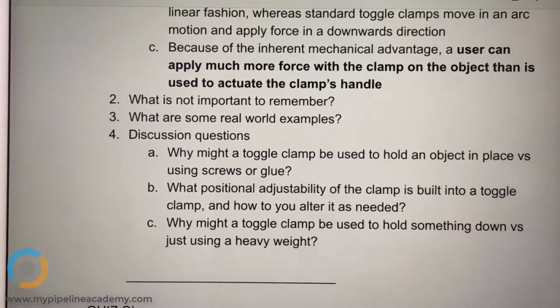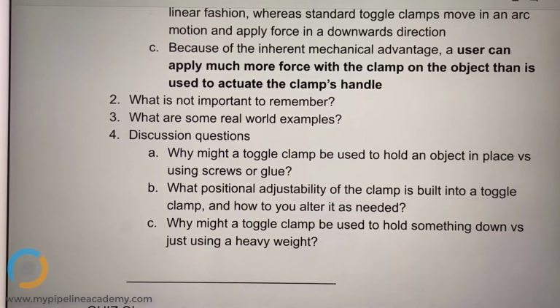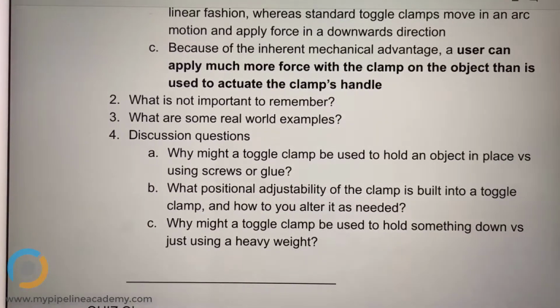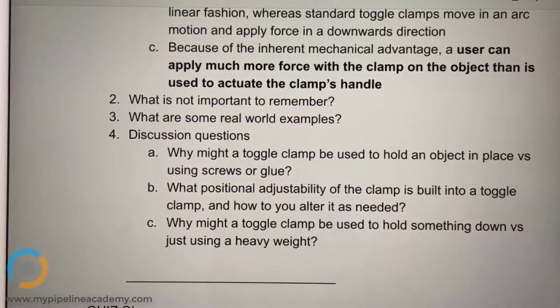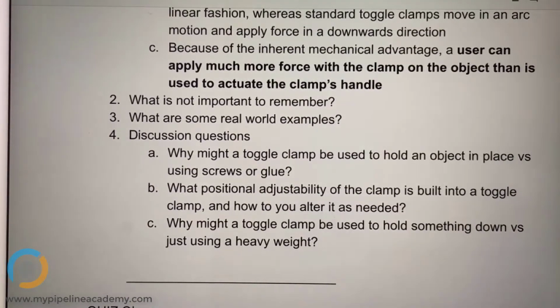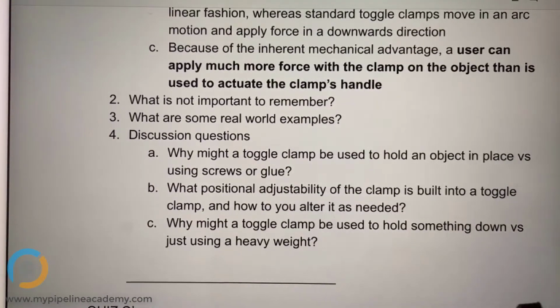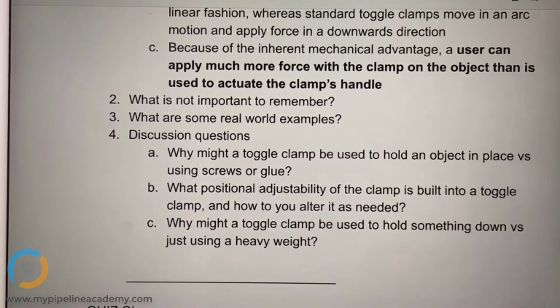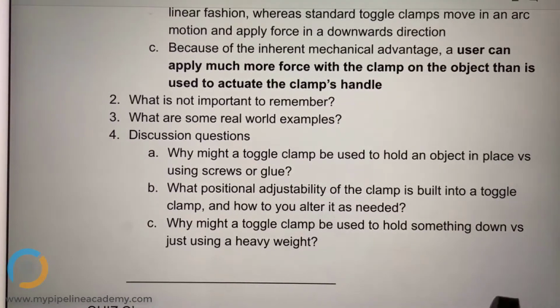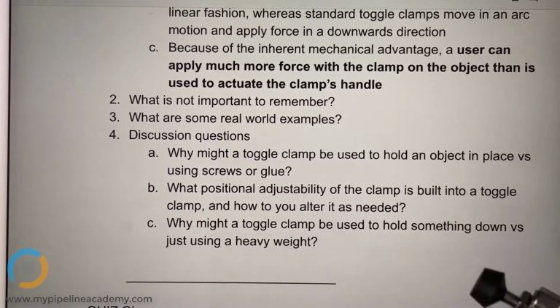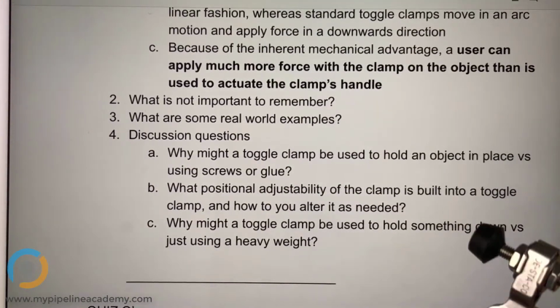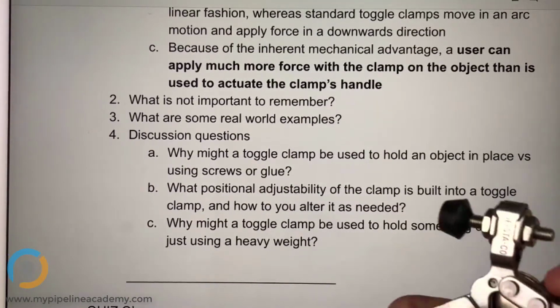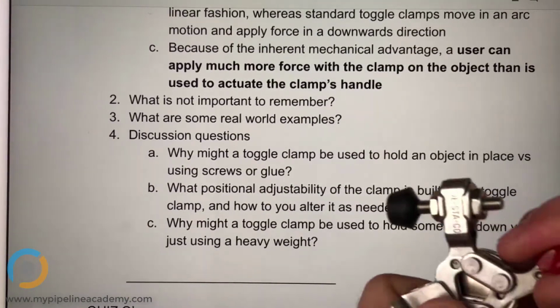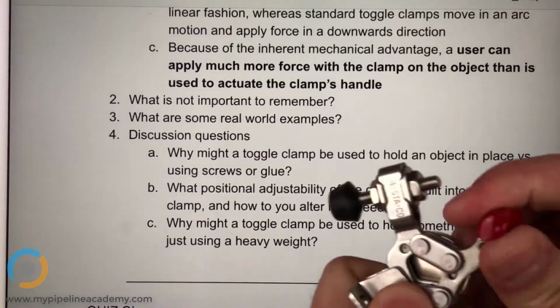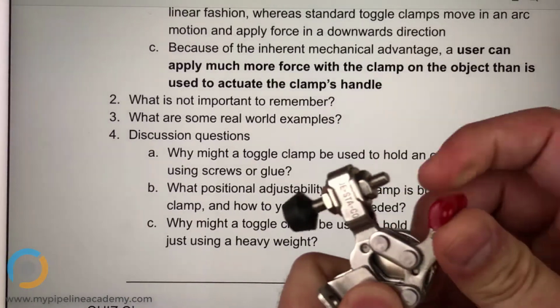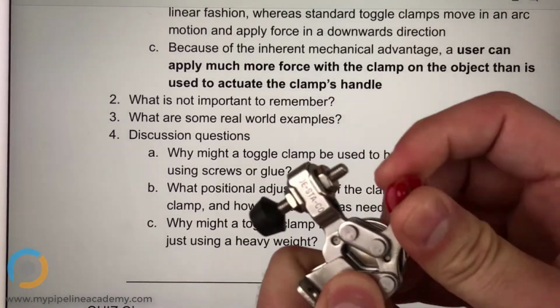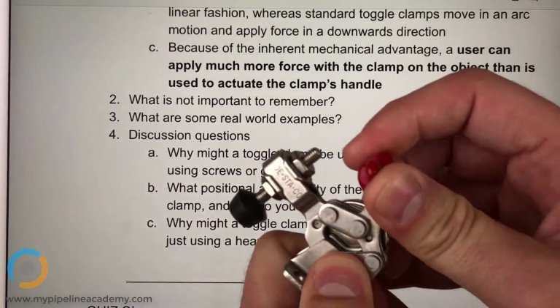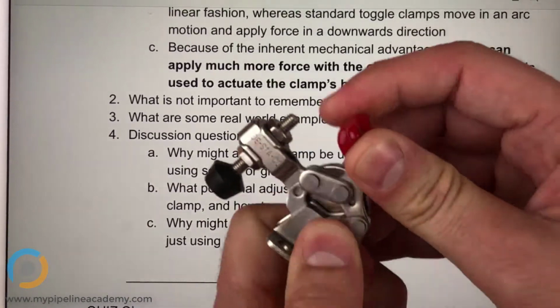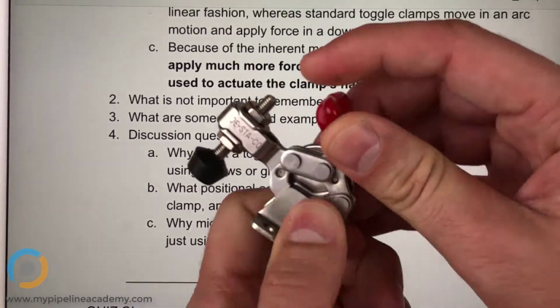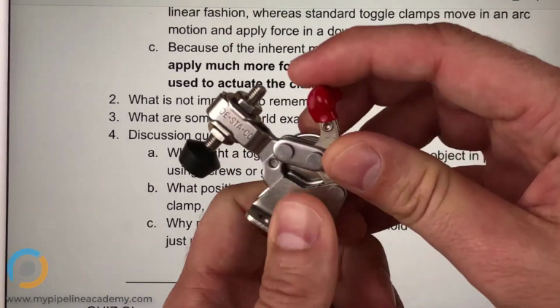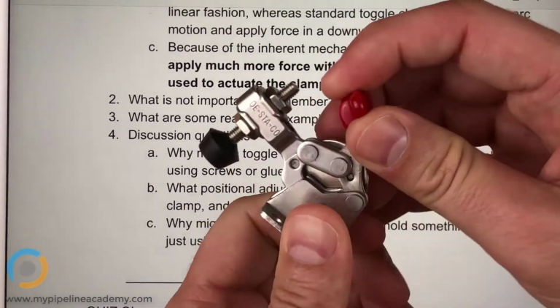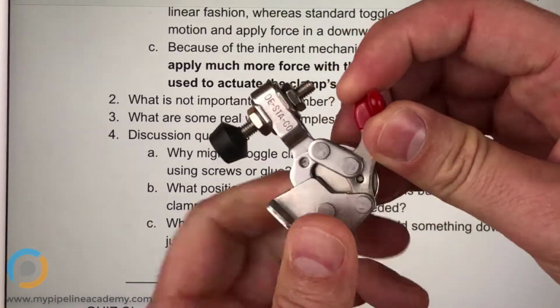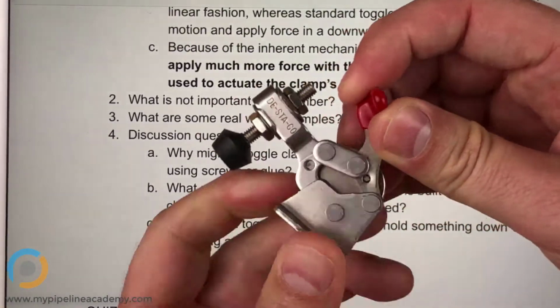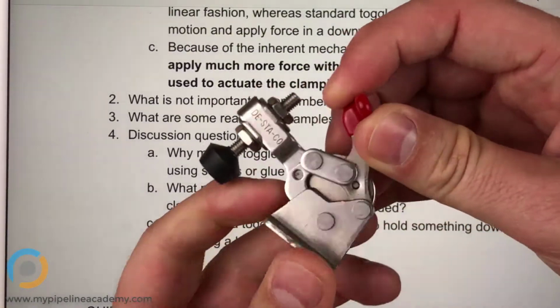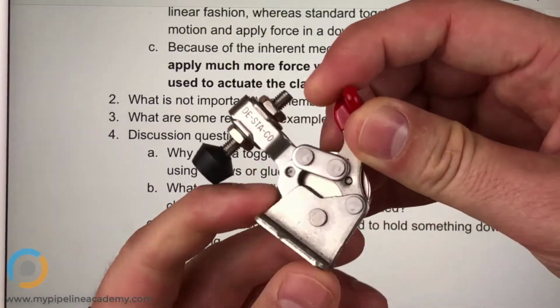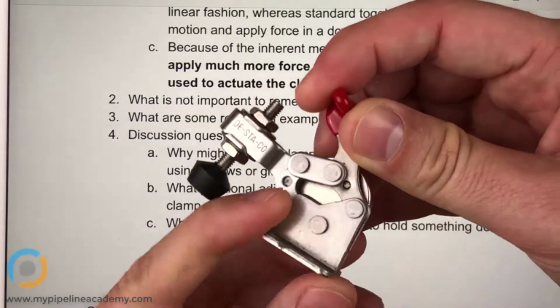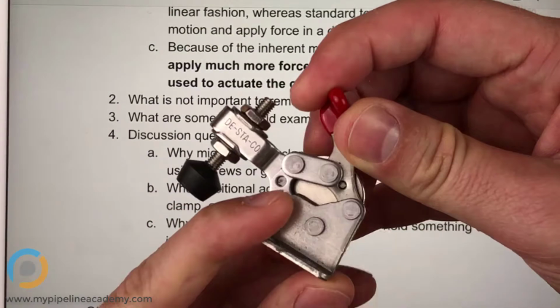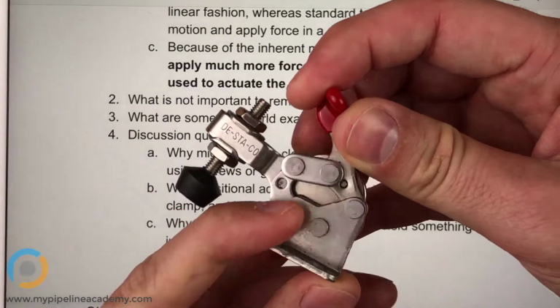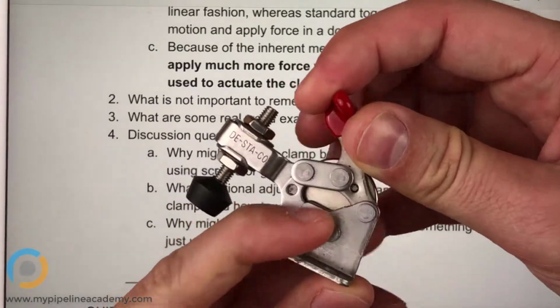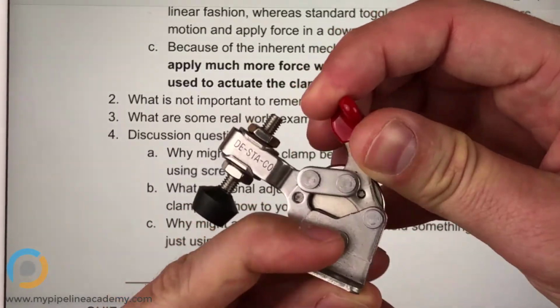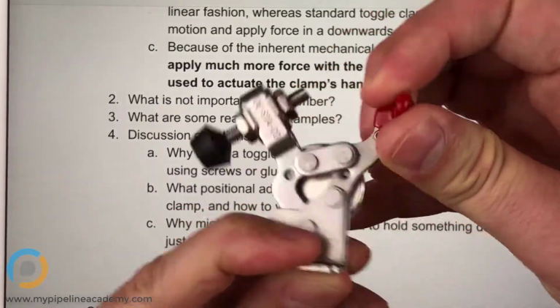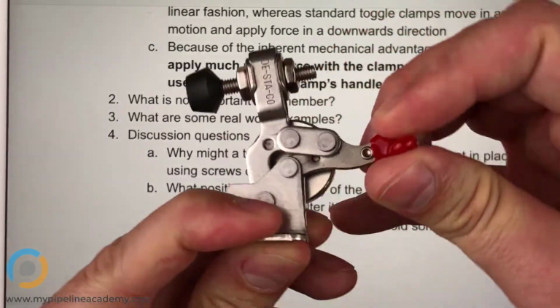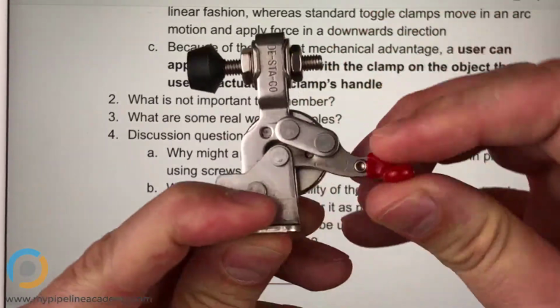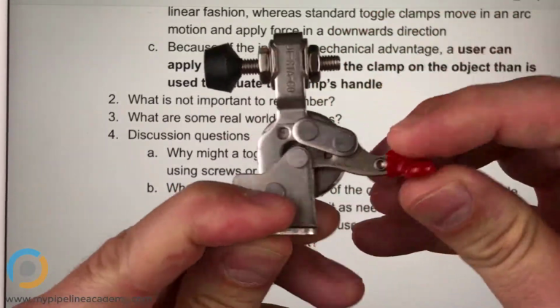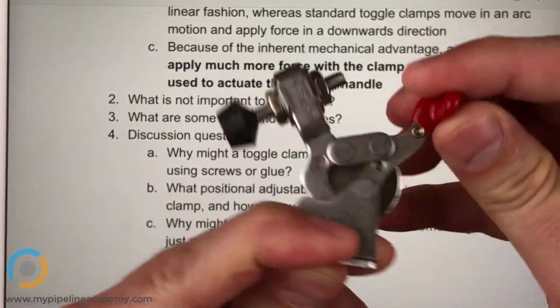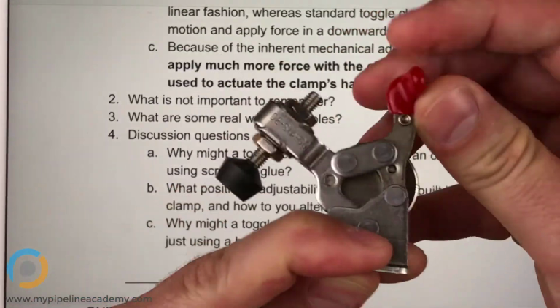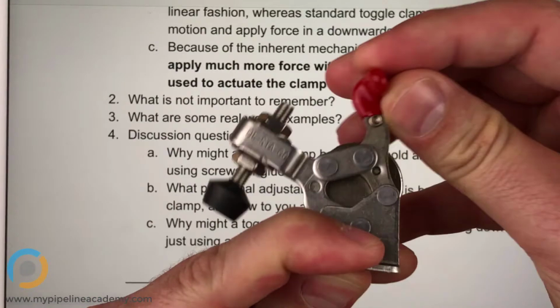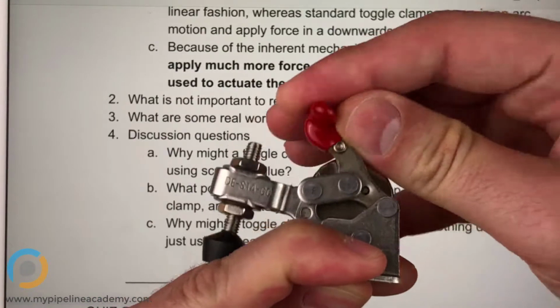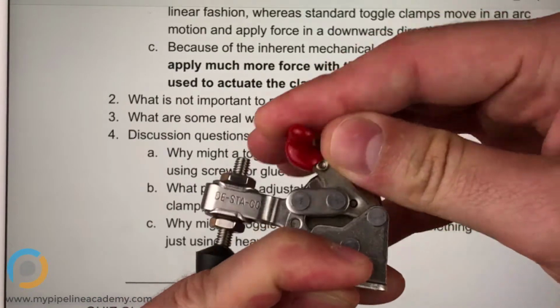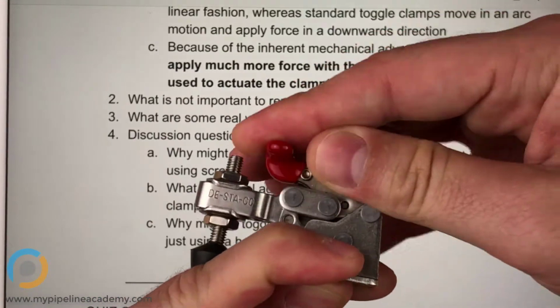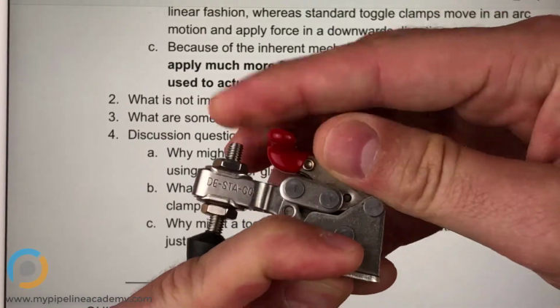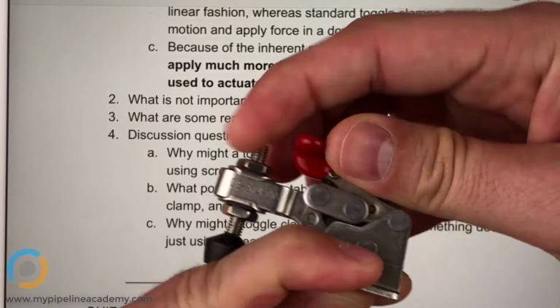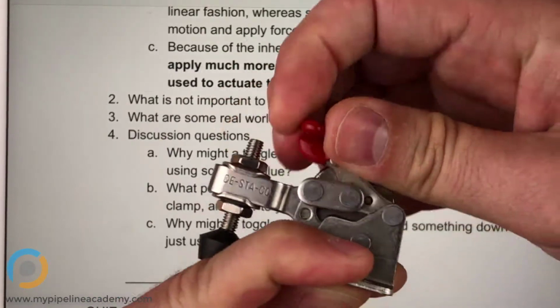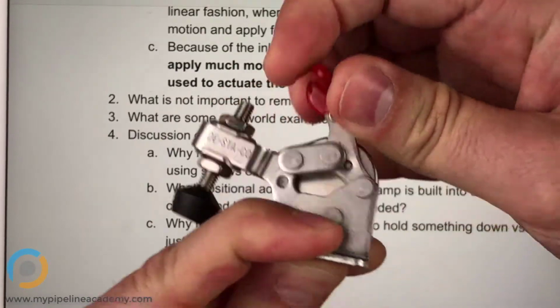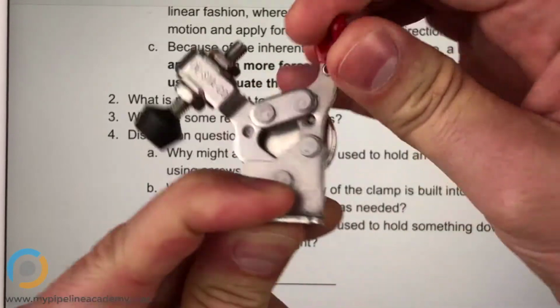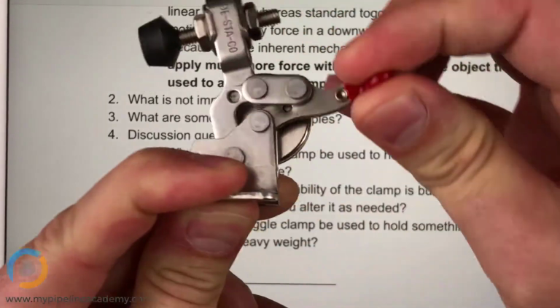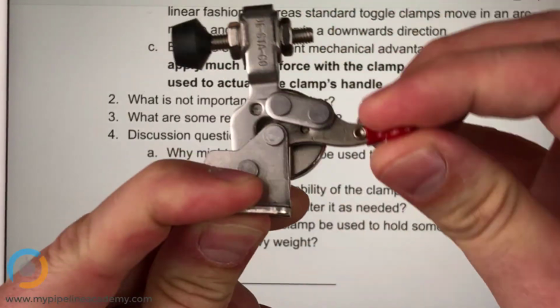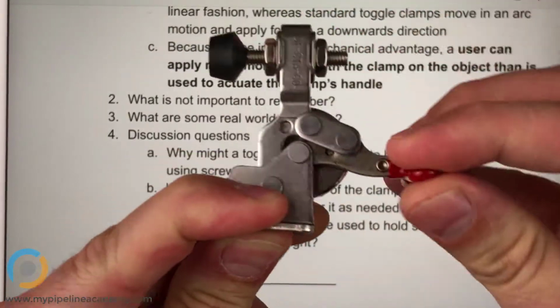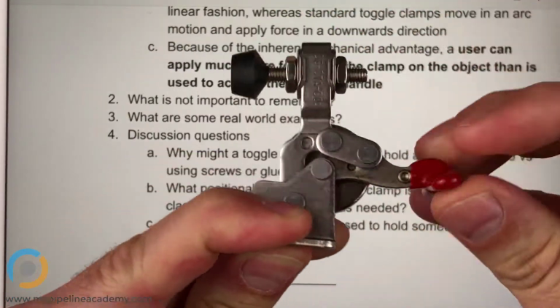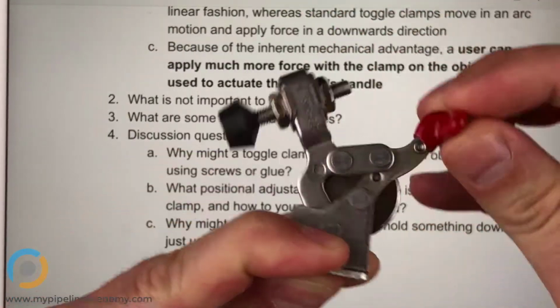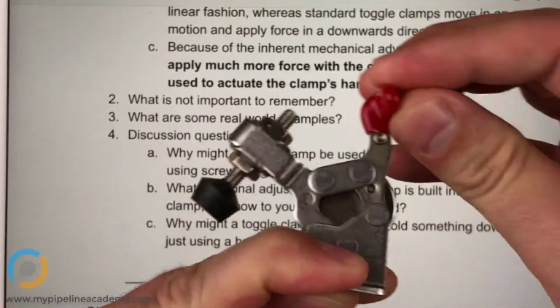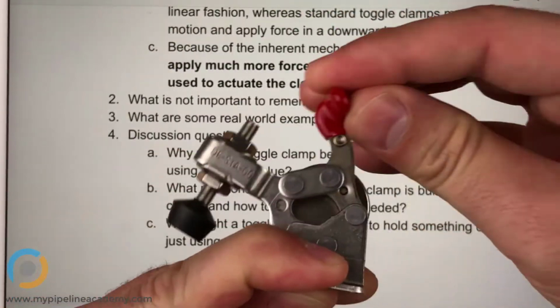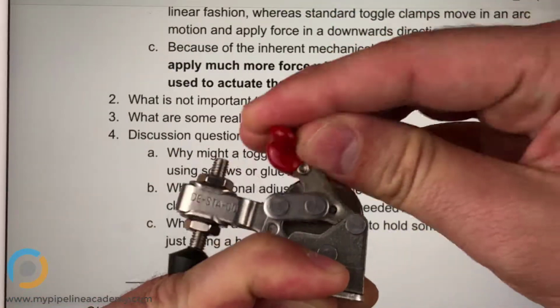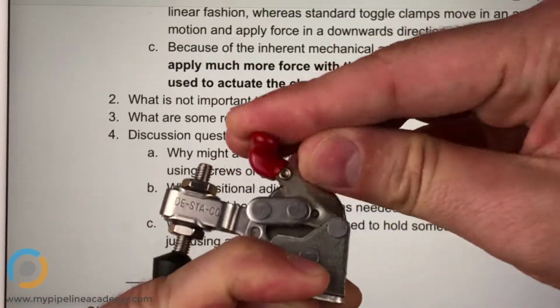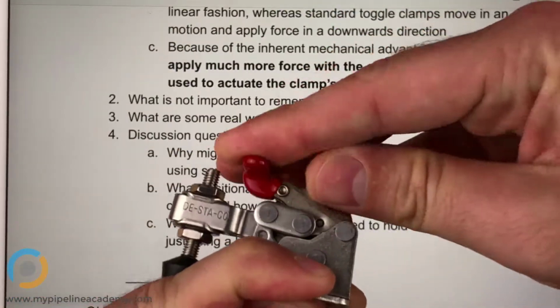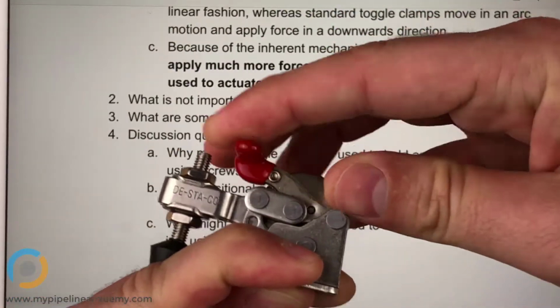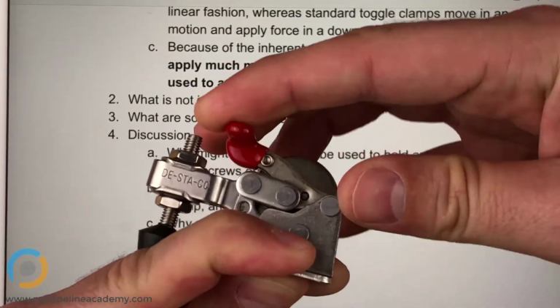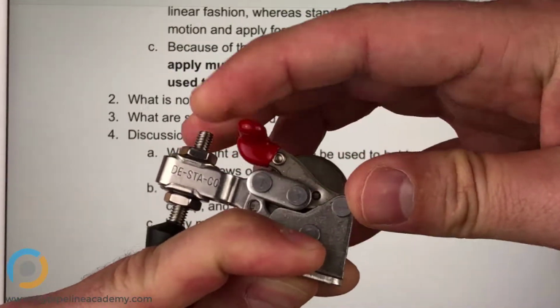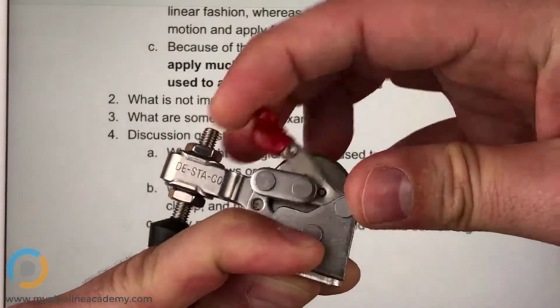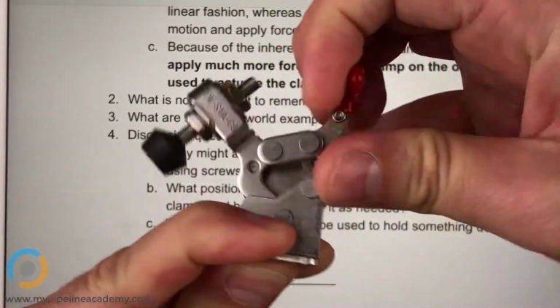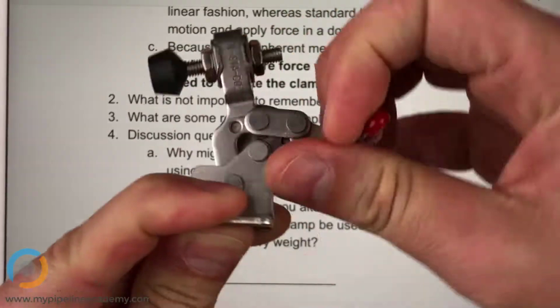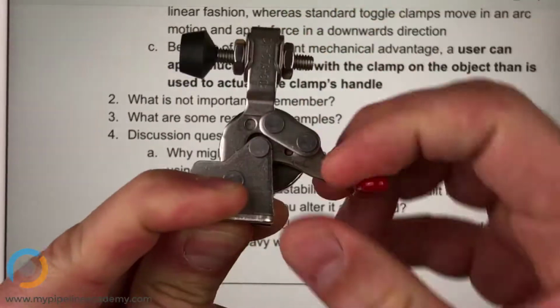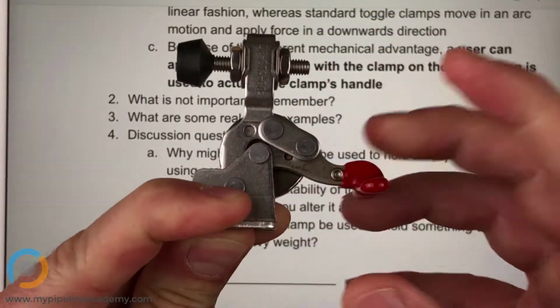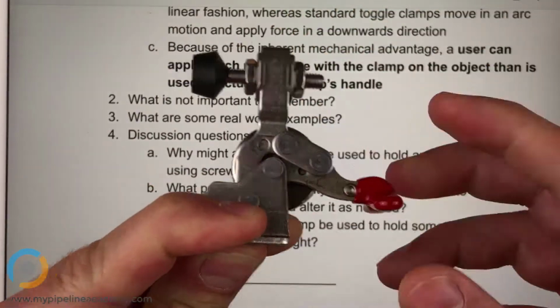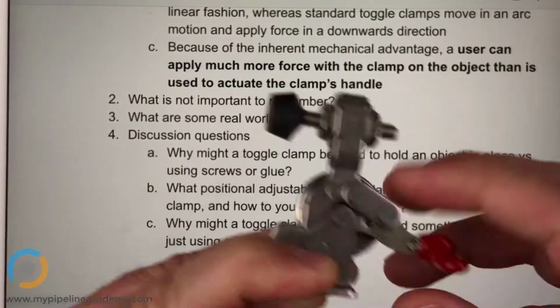Toggle clamps don't require any tools, just your hand — easy to engage and disengage parts.